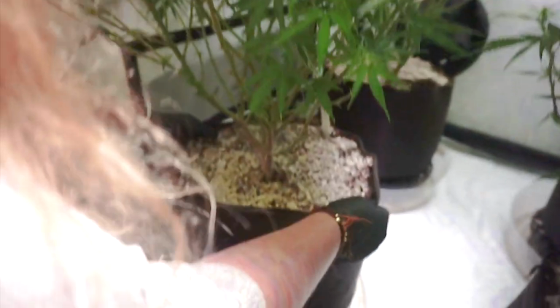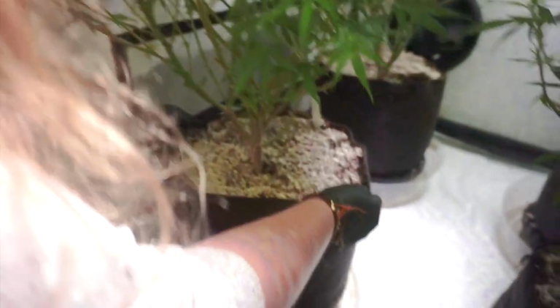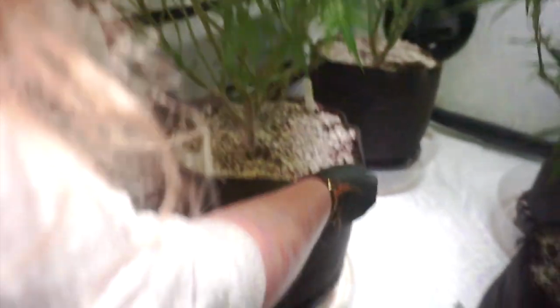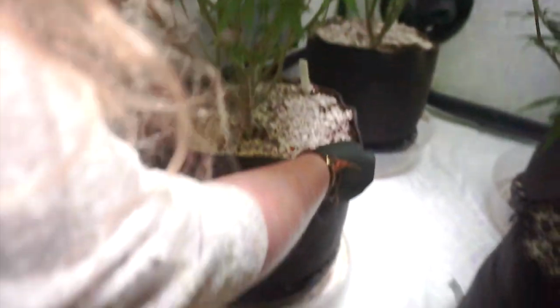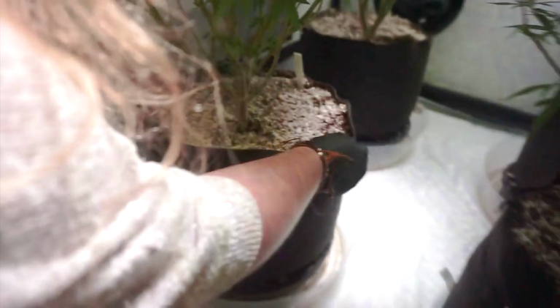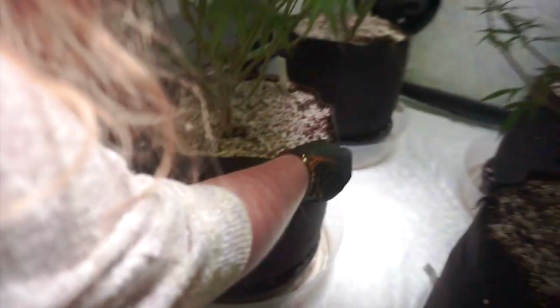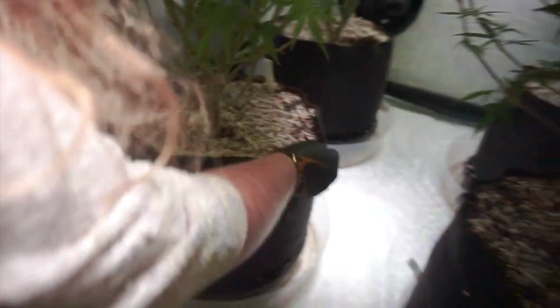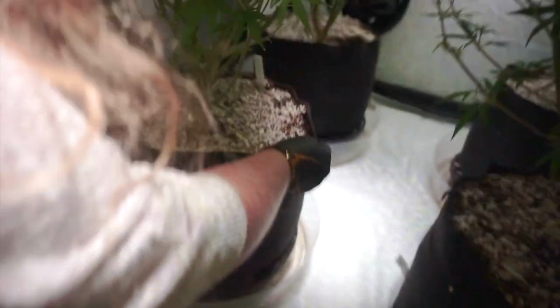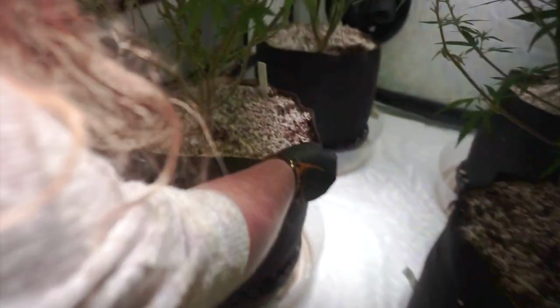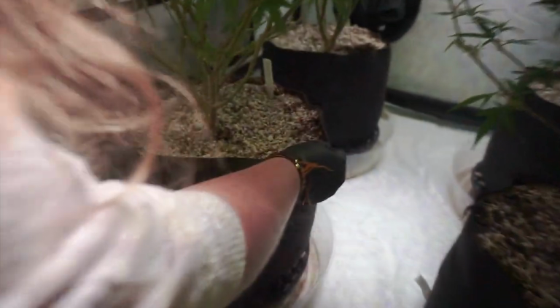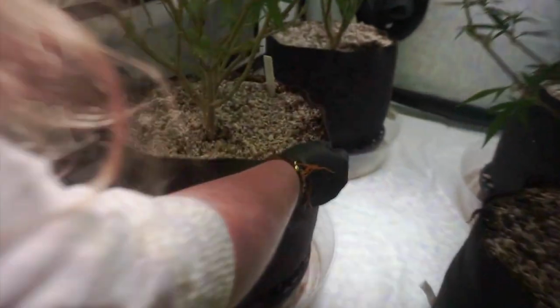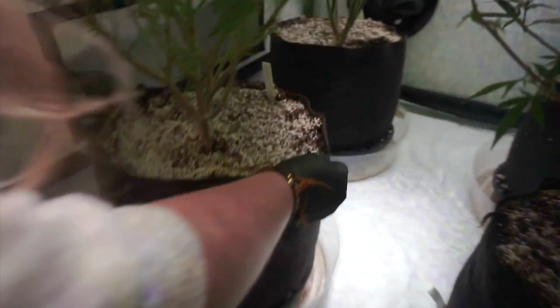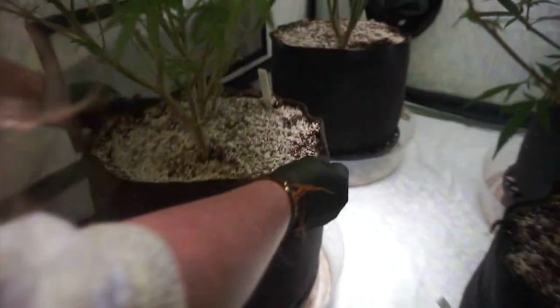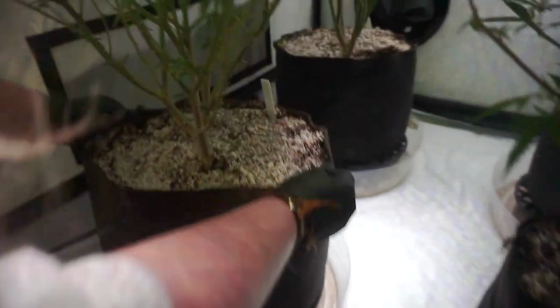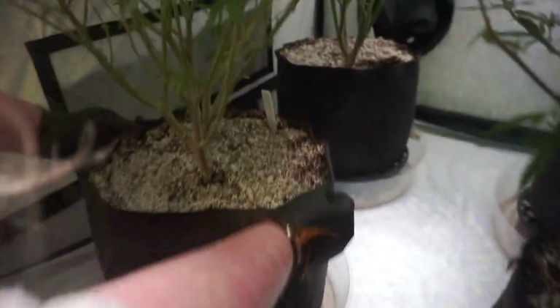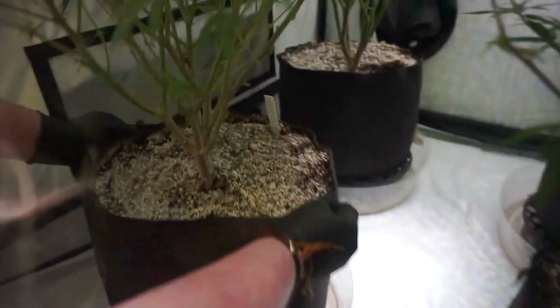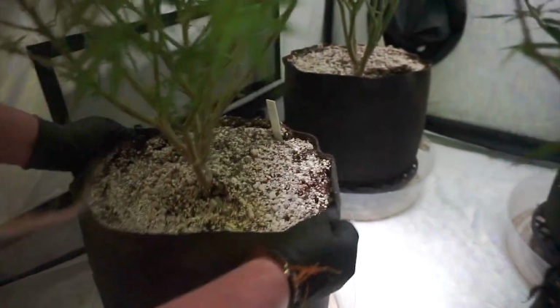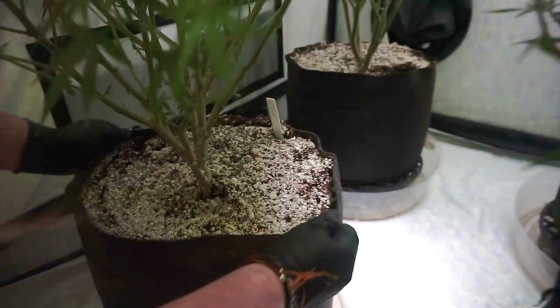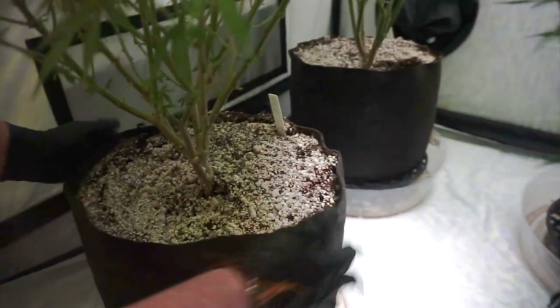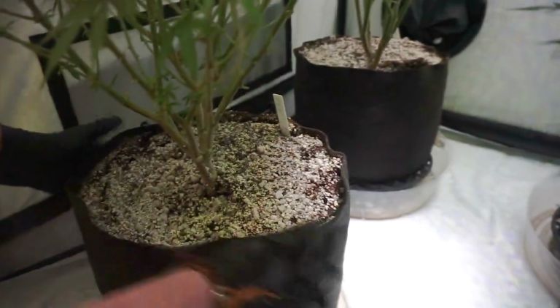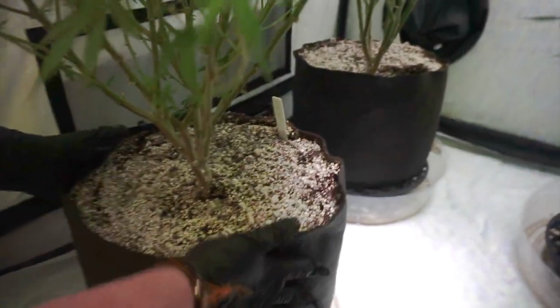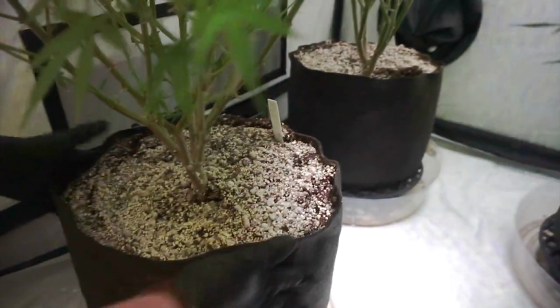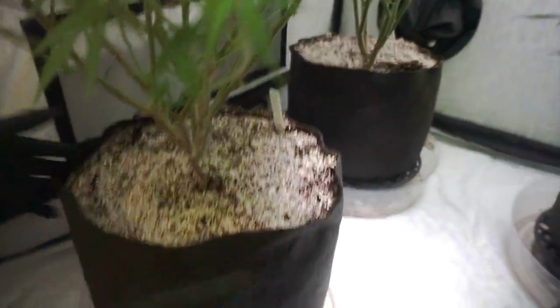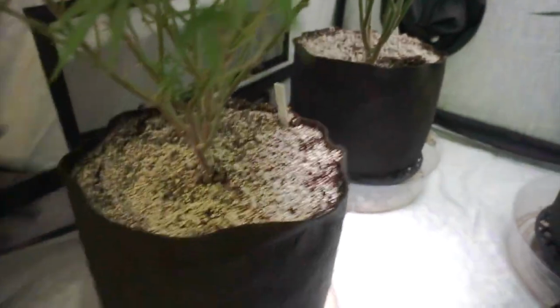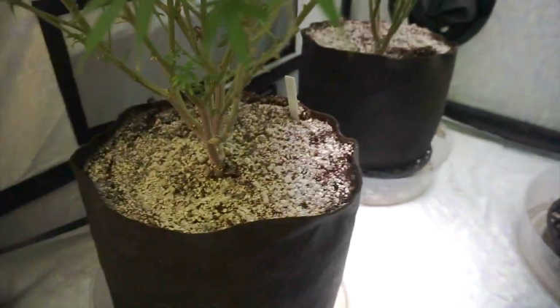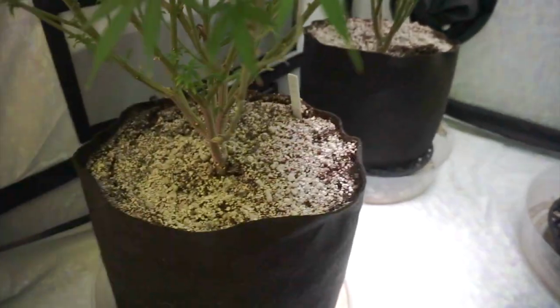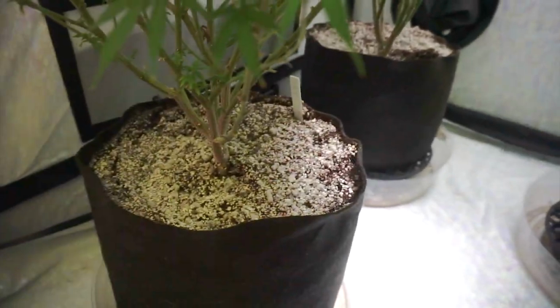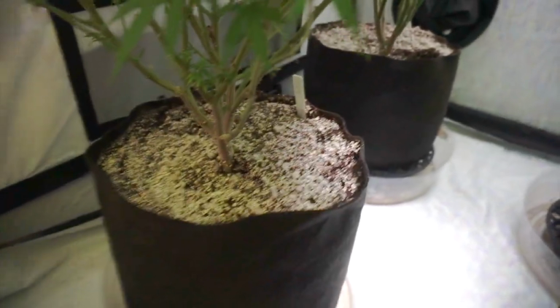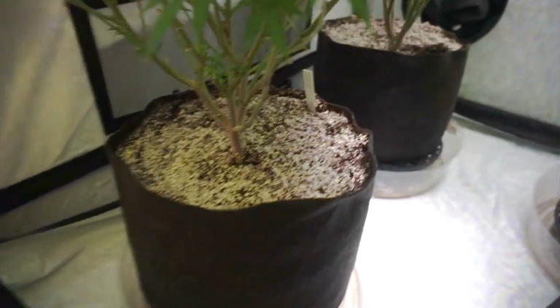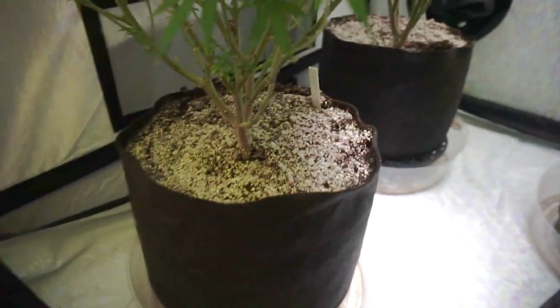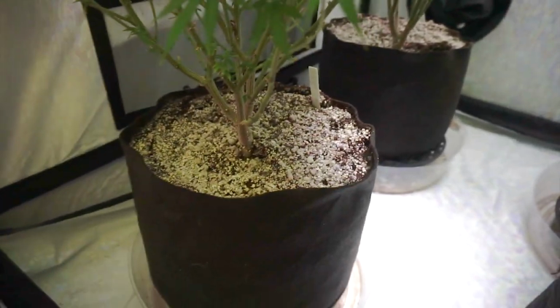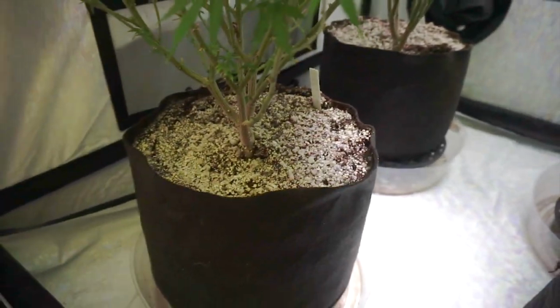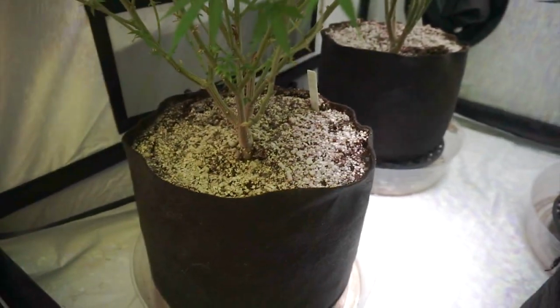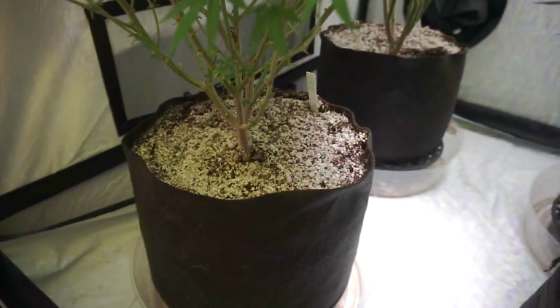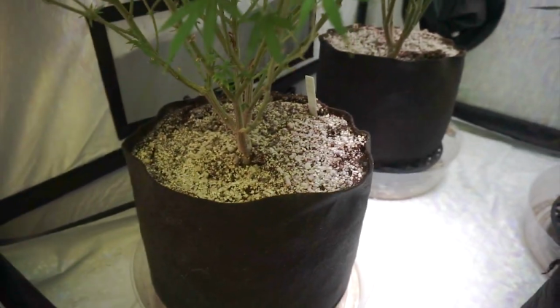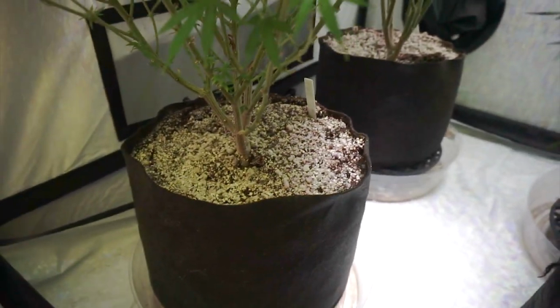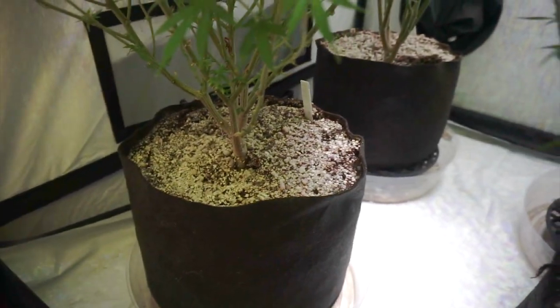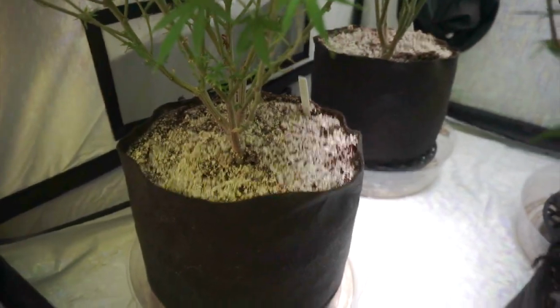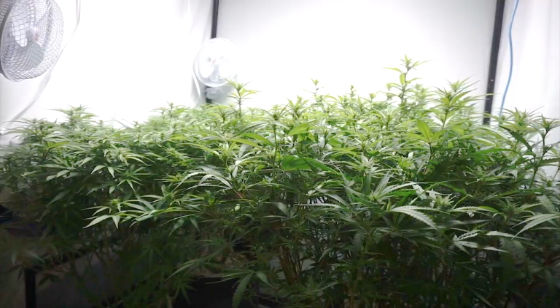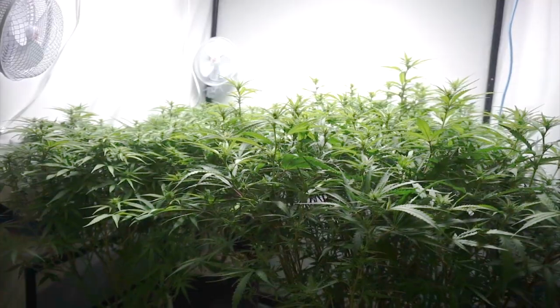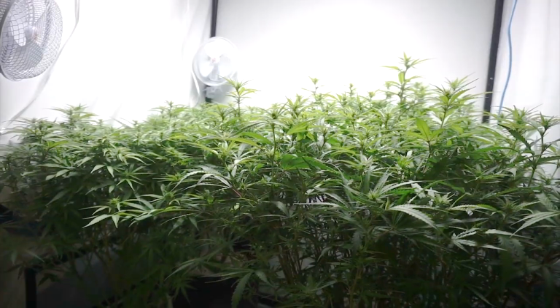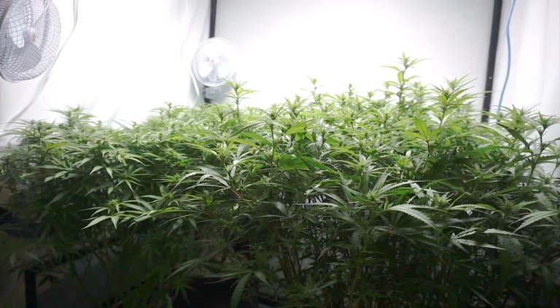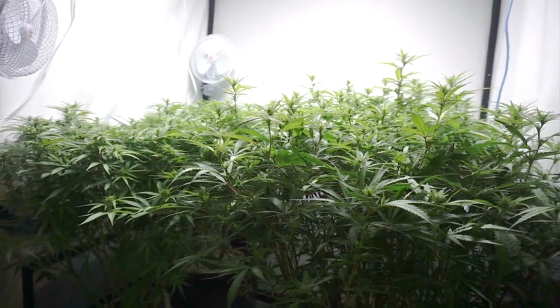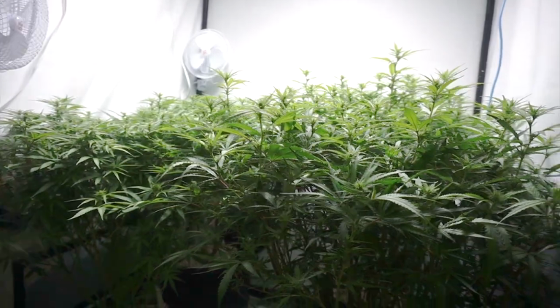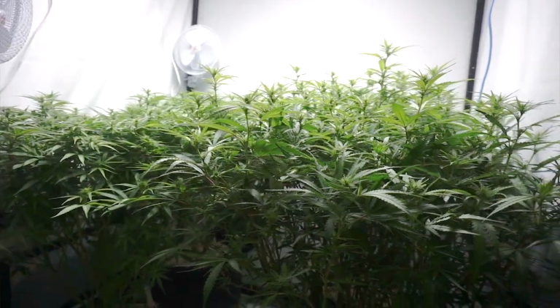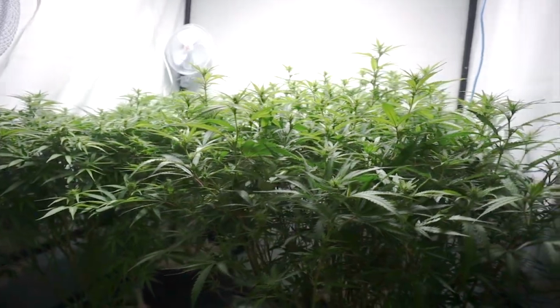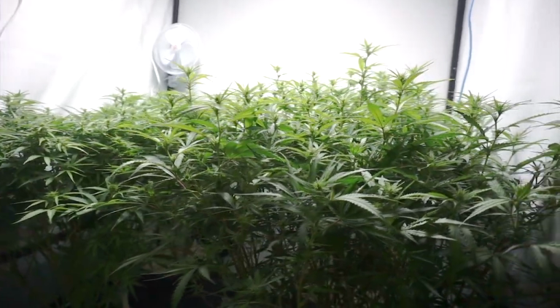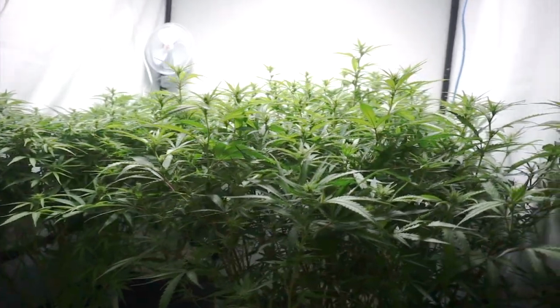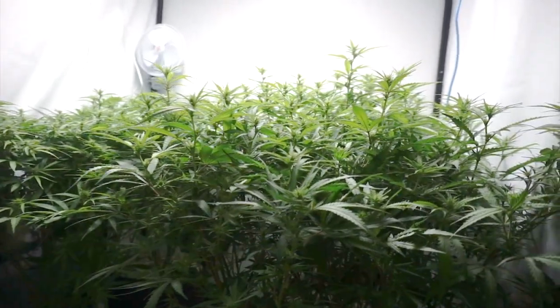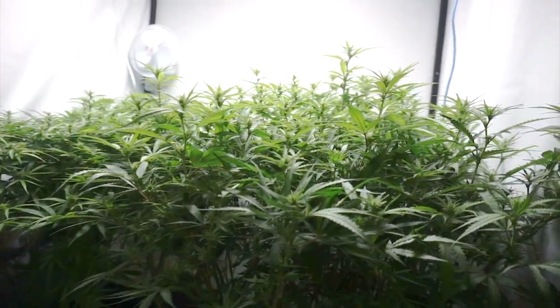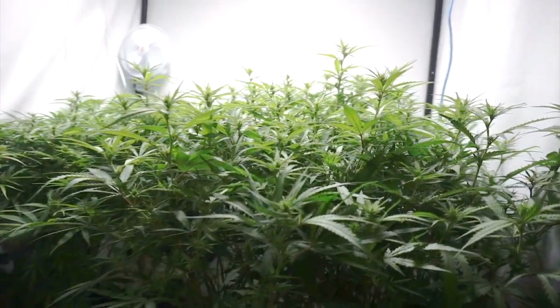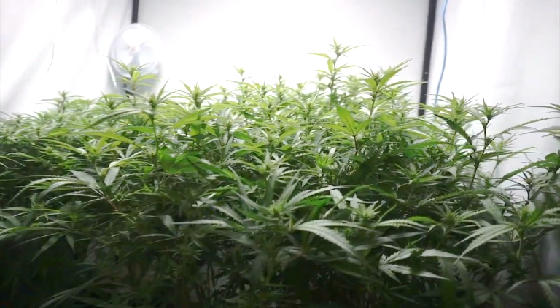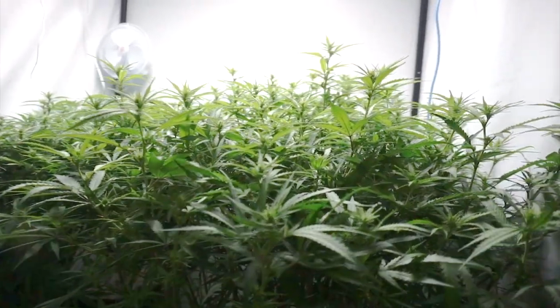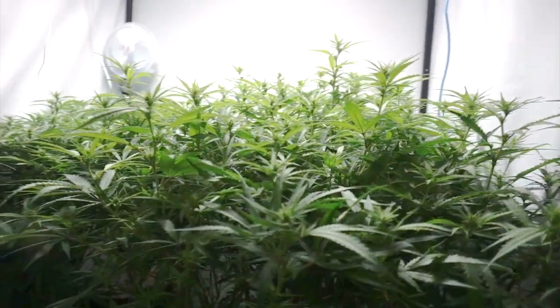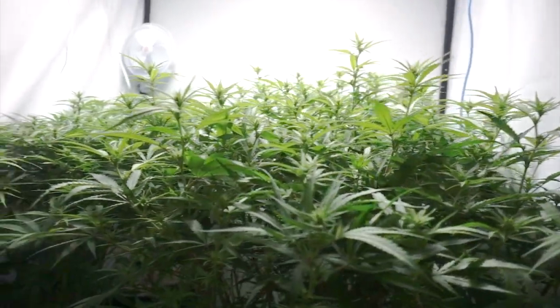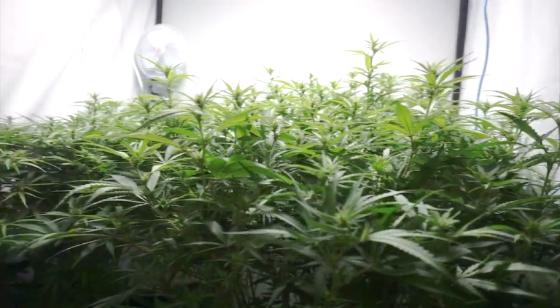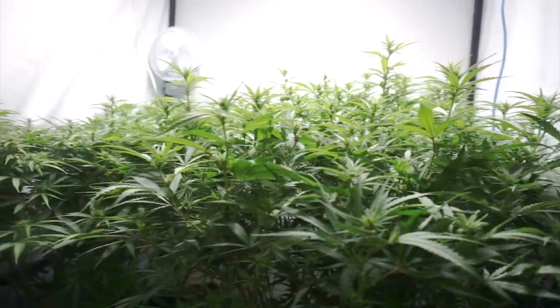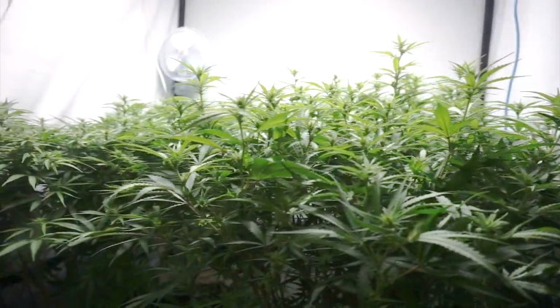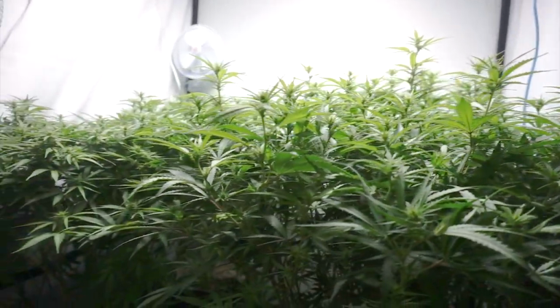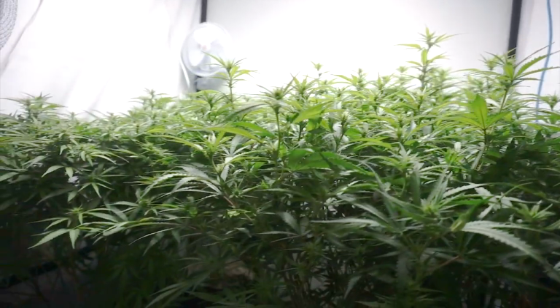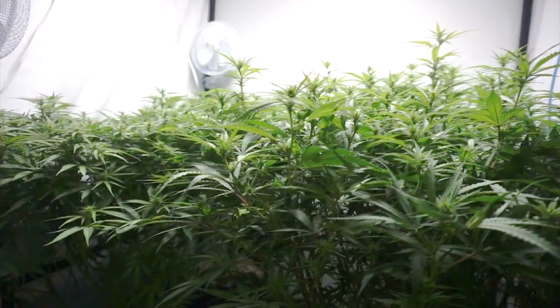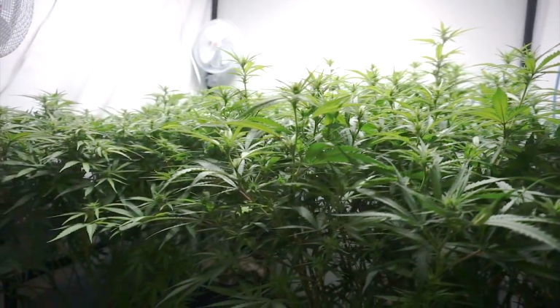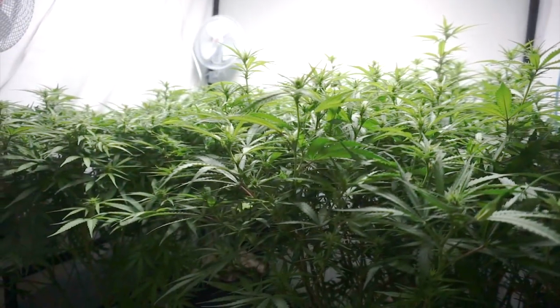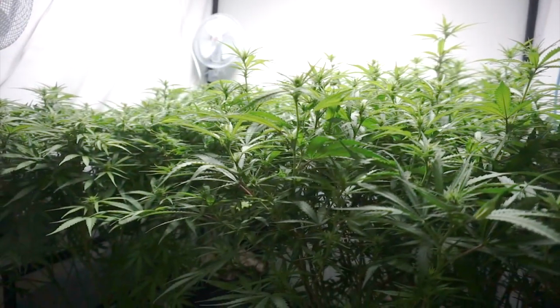The plants are still nice and heavy, so we're not going to have to water them today. Temperature and humidity is nice and dialed in.